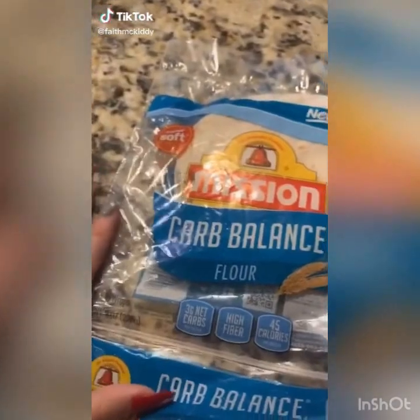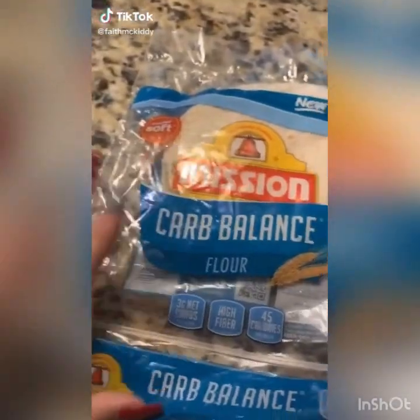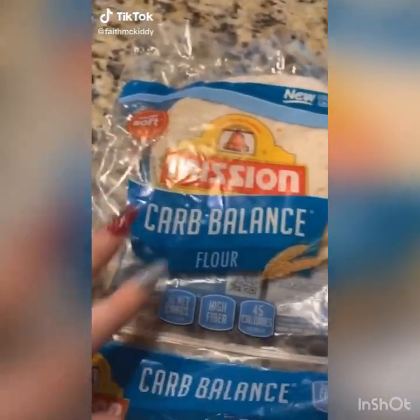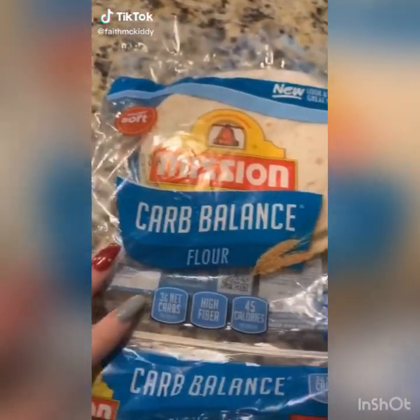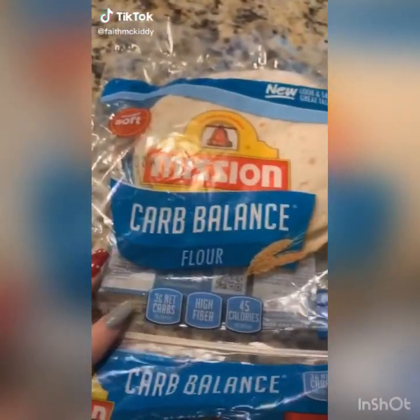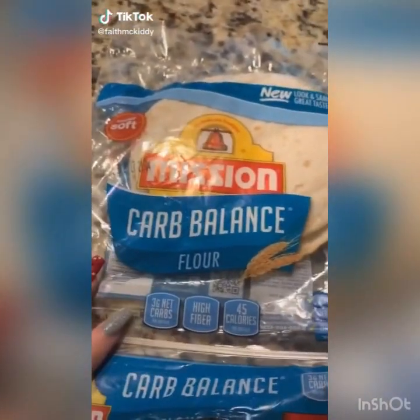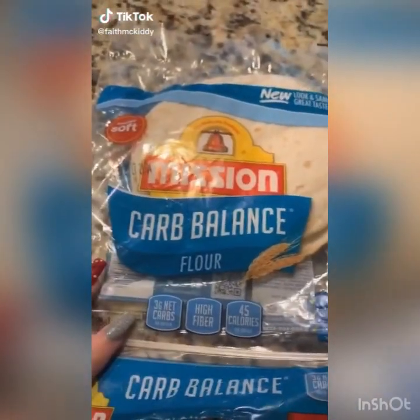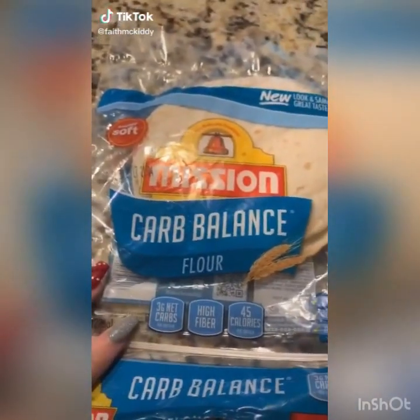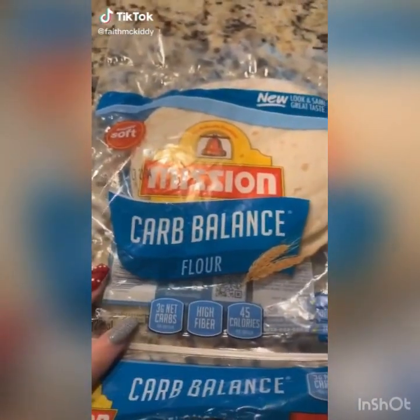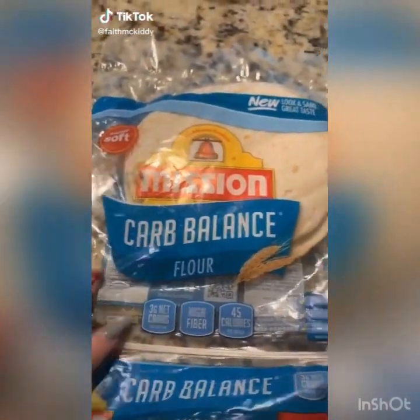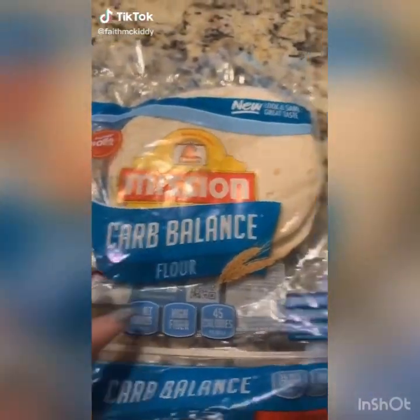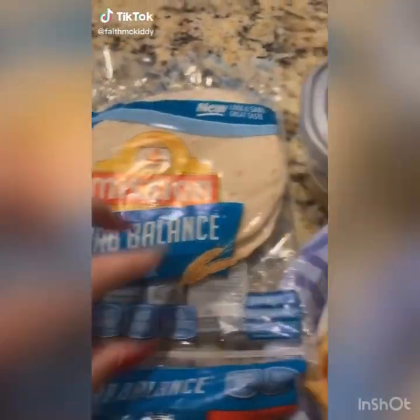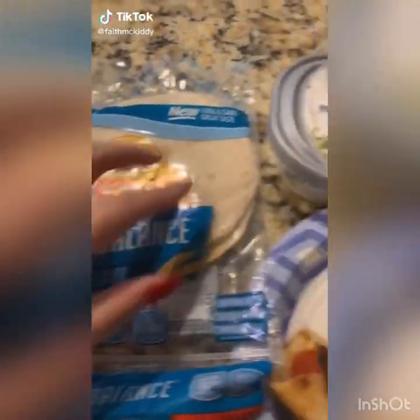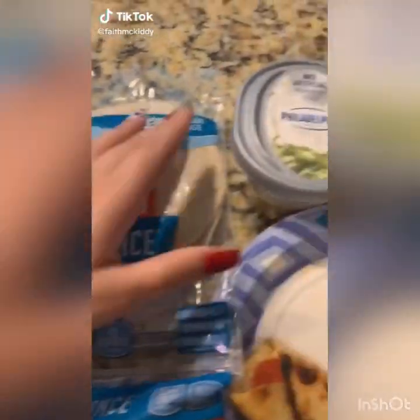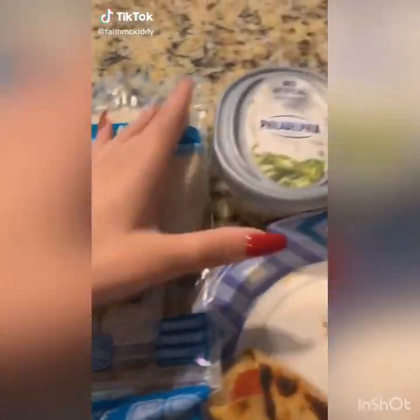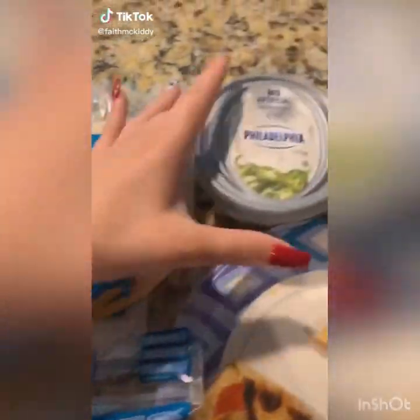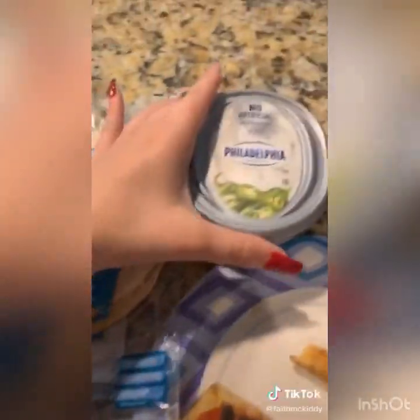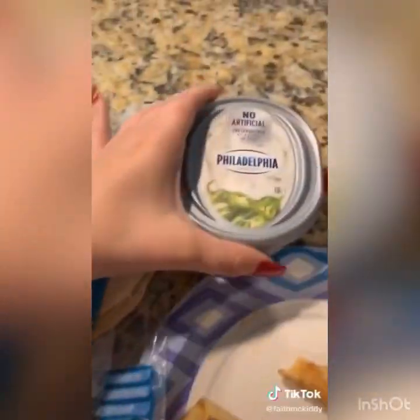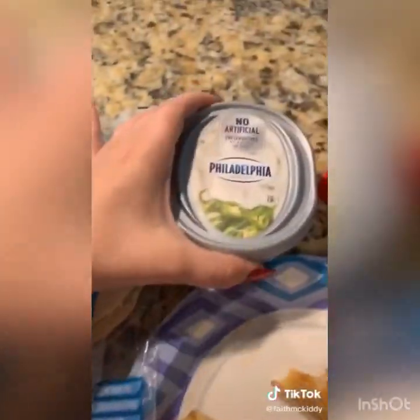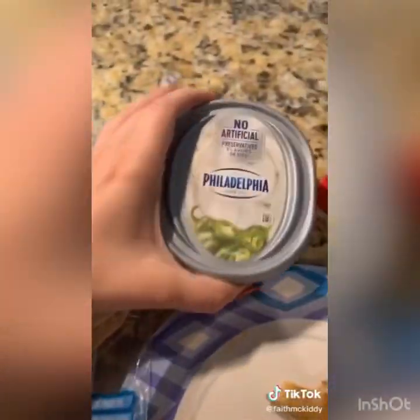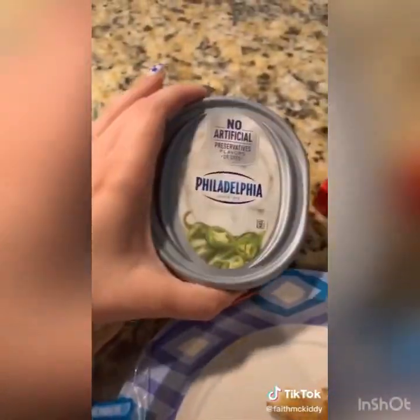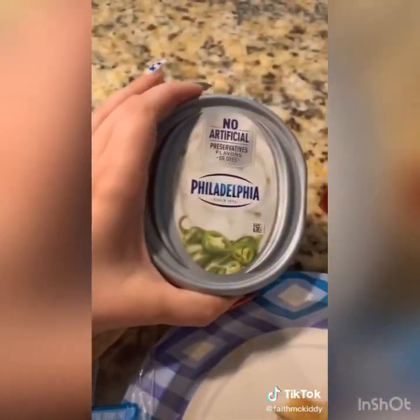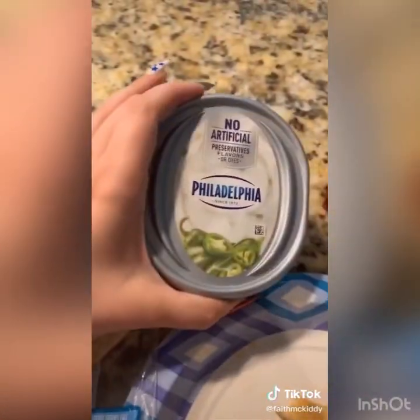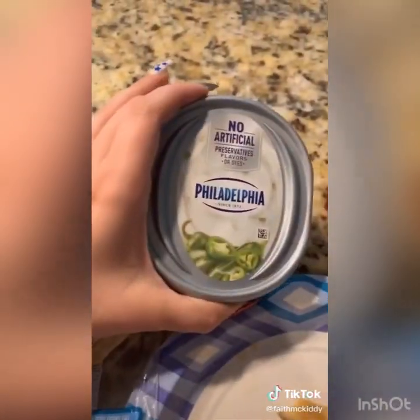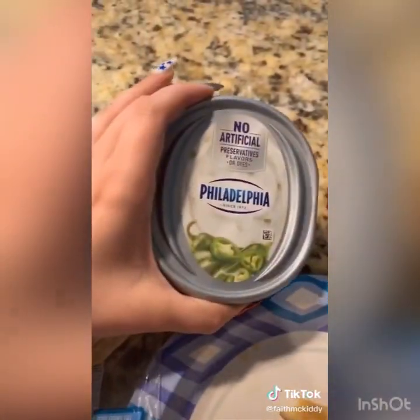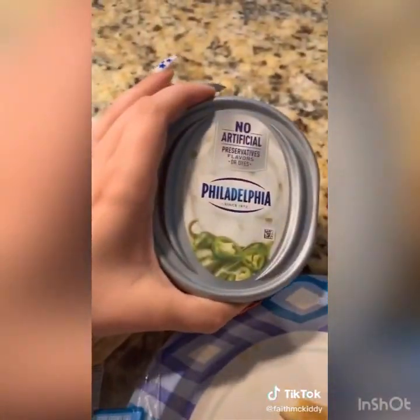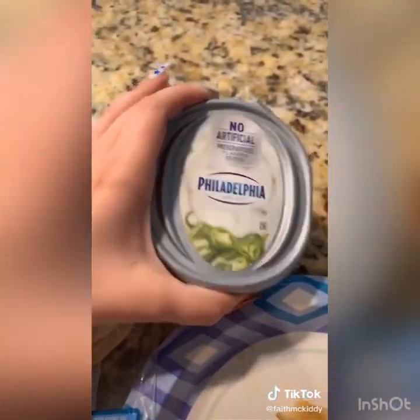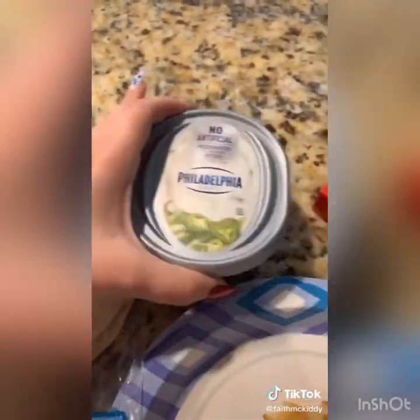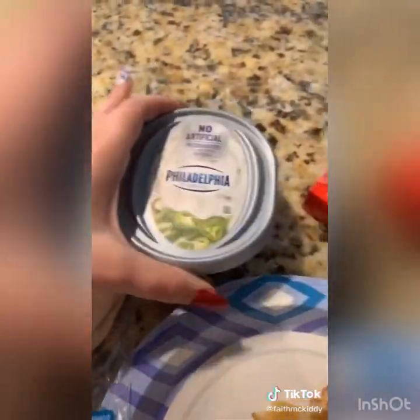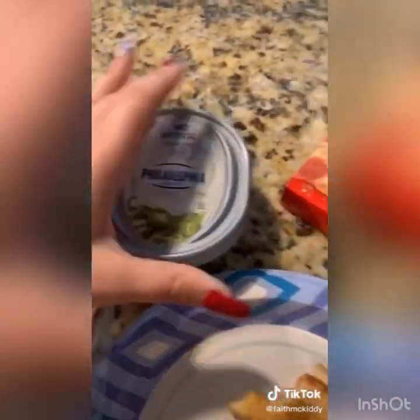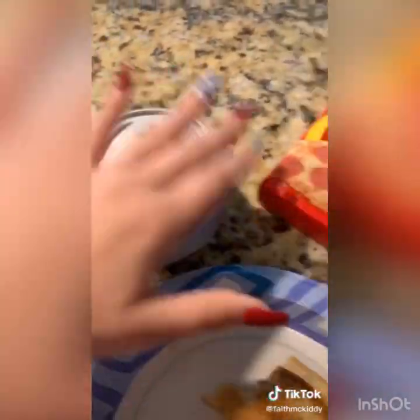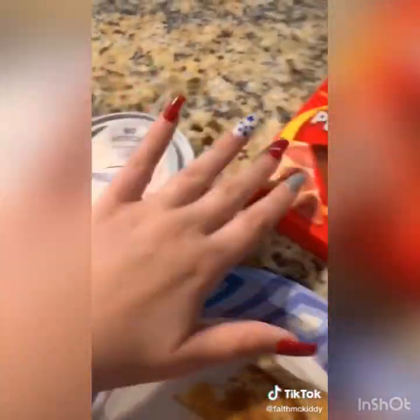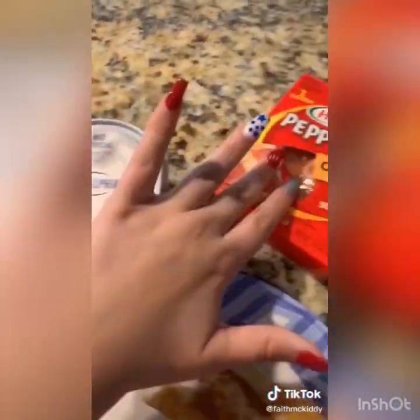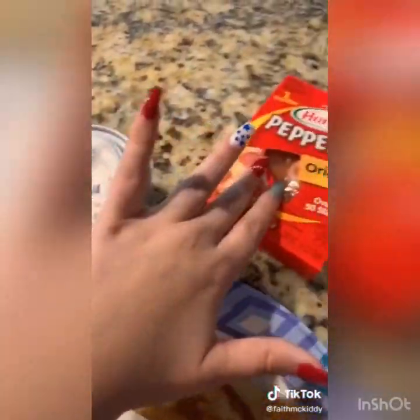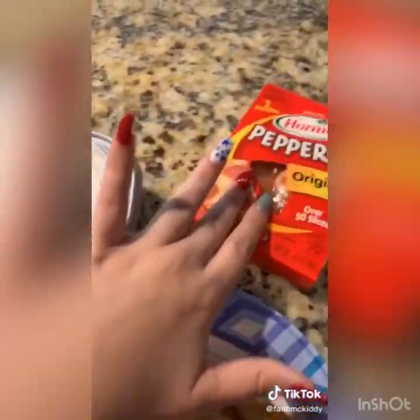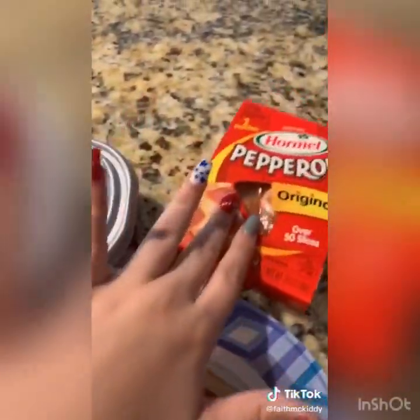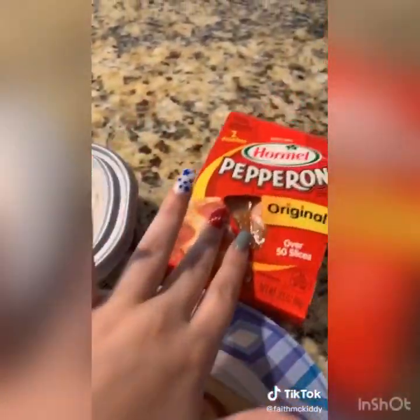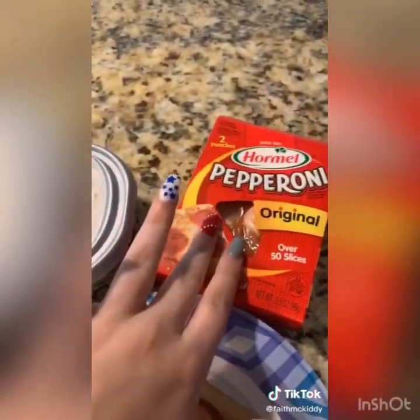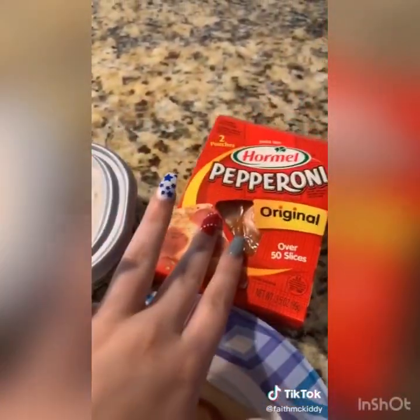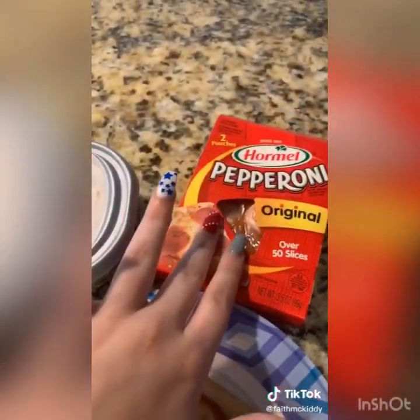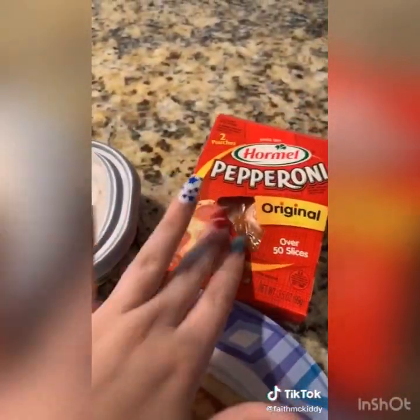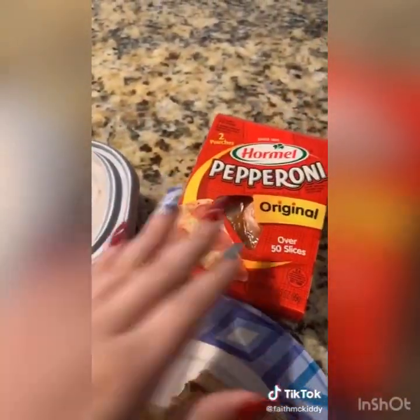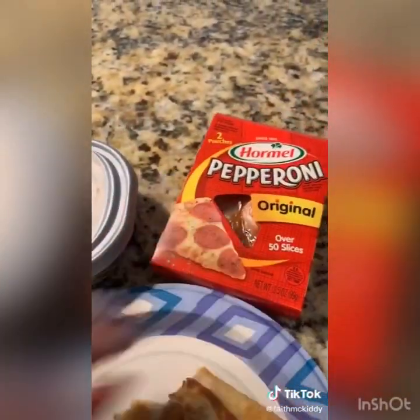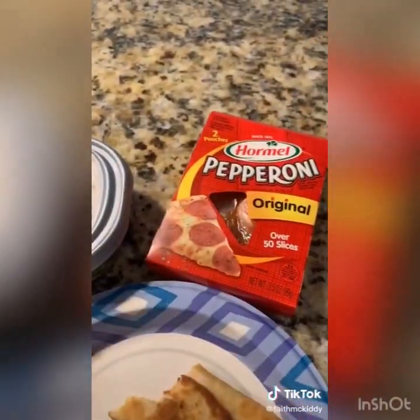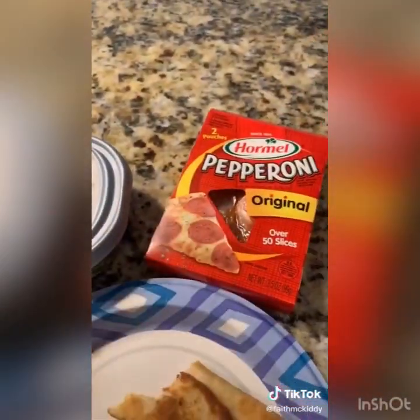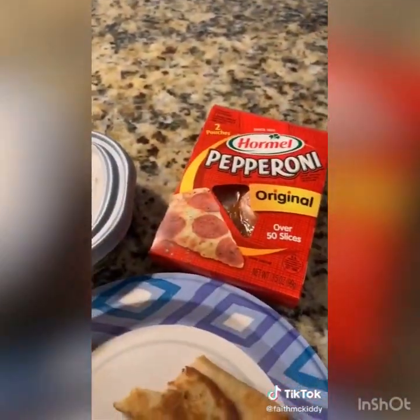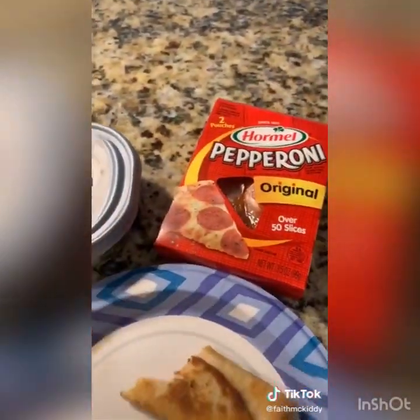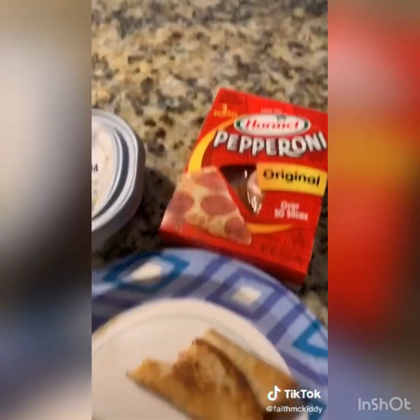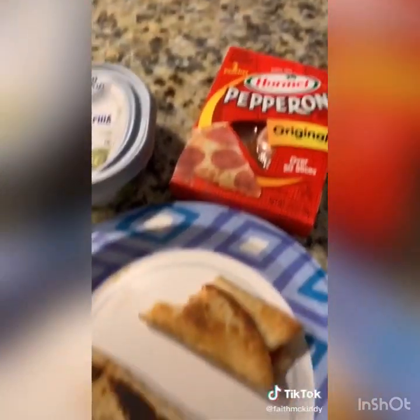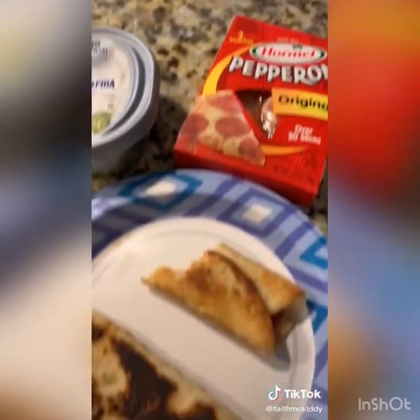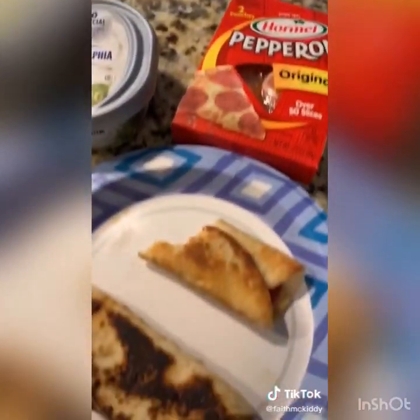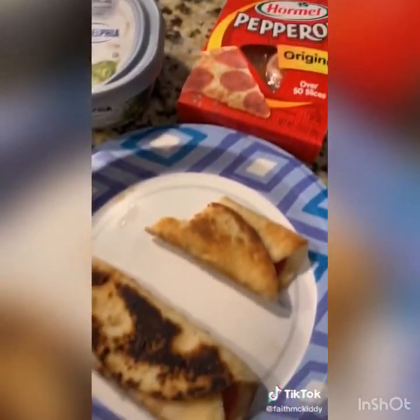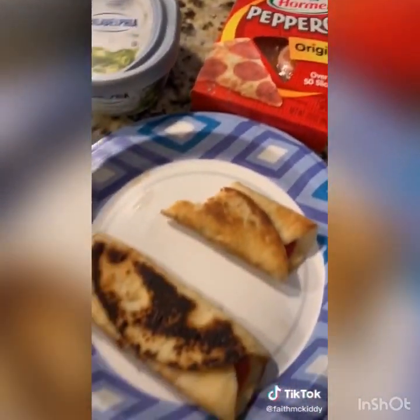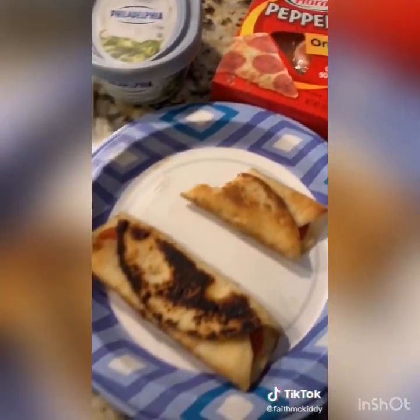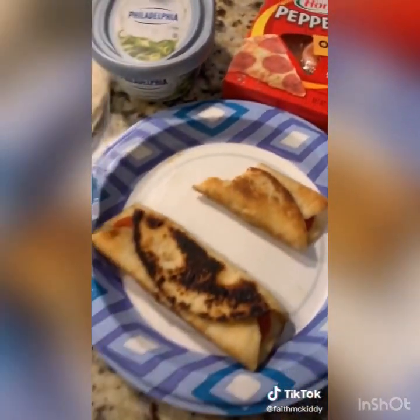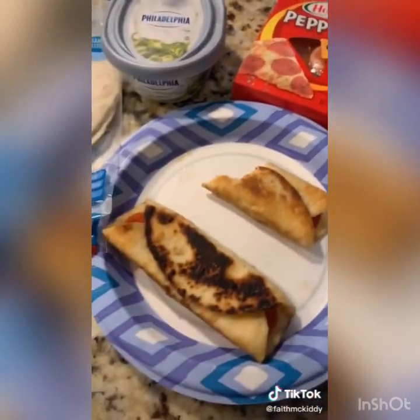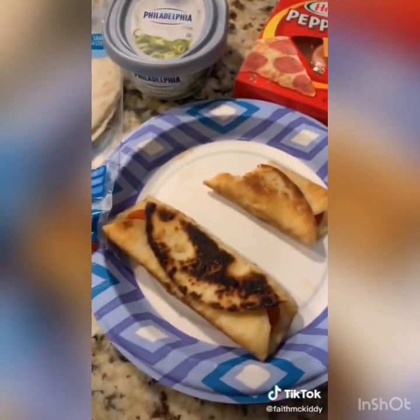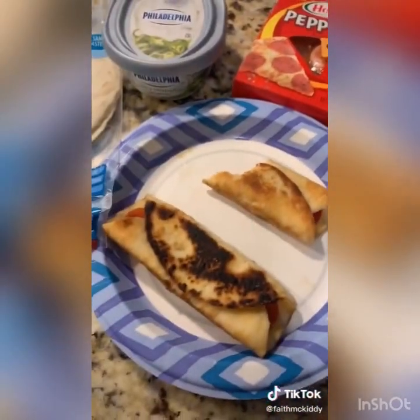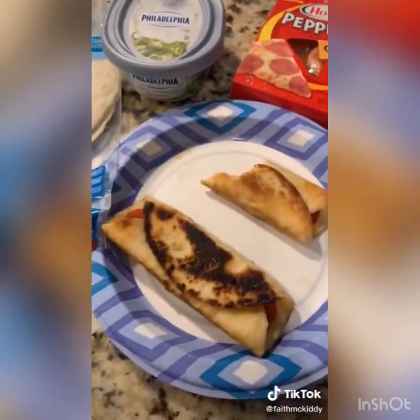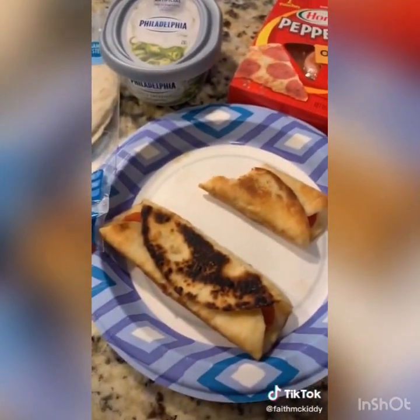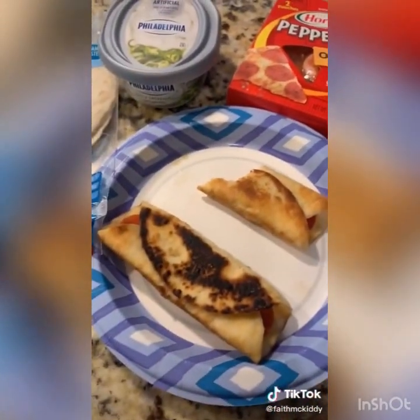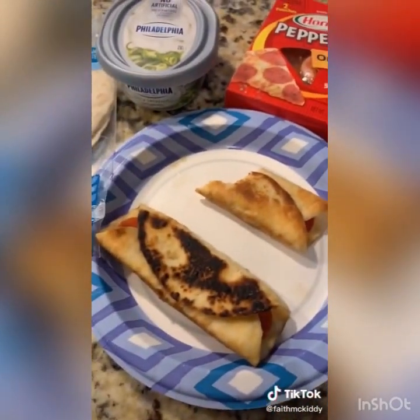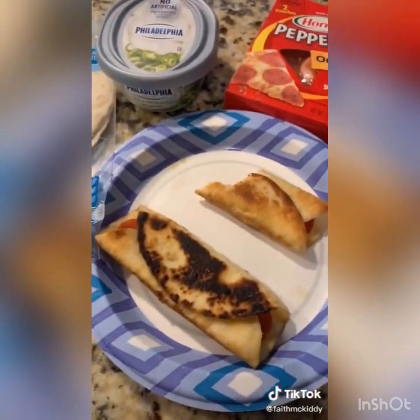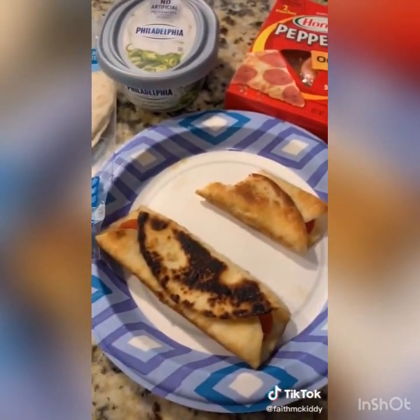First keto meal I've made: I use carb-balanced tortillas with some cream cheese and pepperonis, put it on the grill with some butter, and there you go.